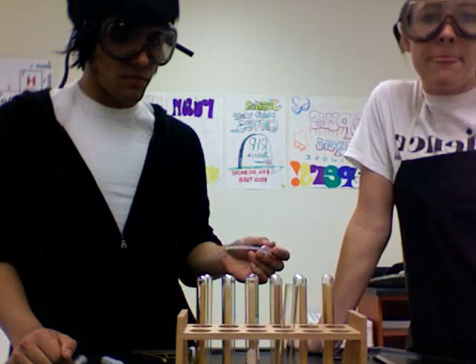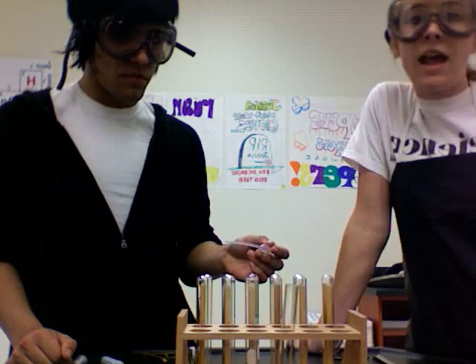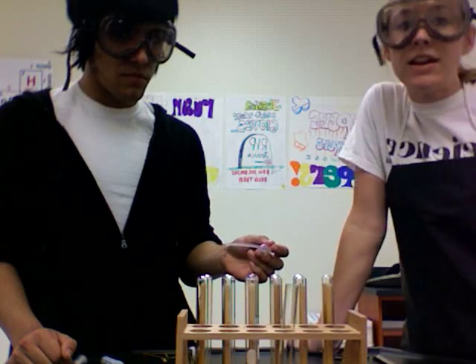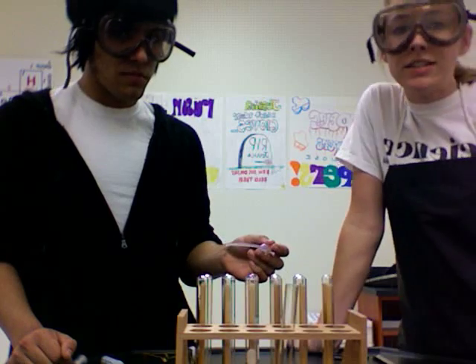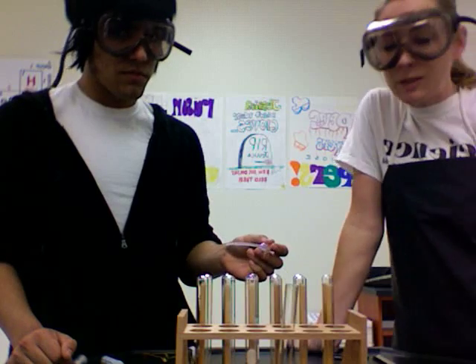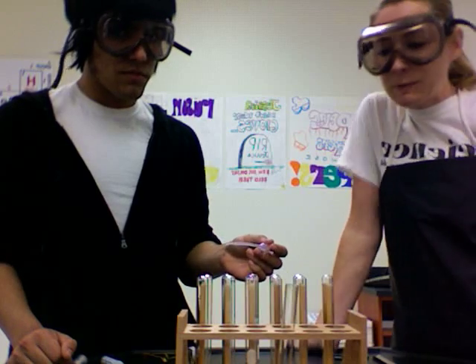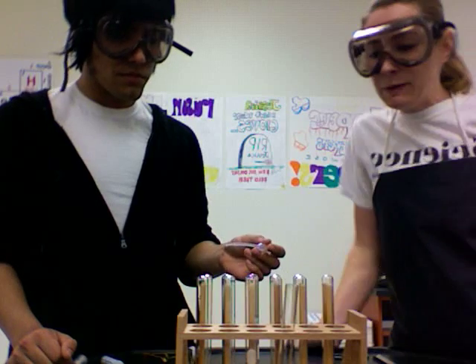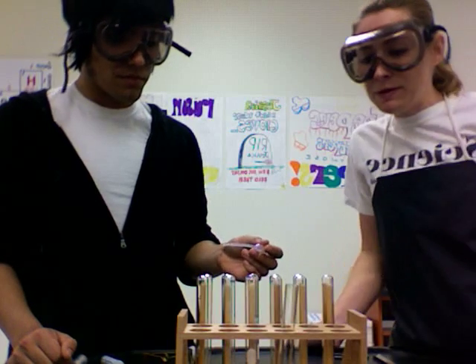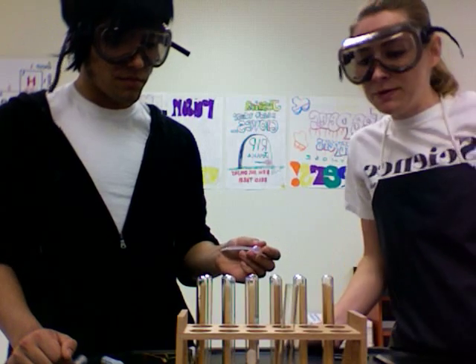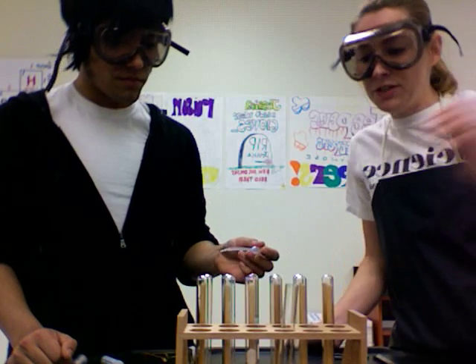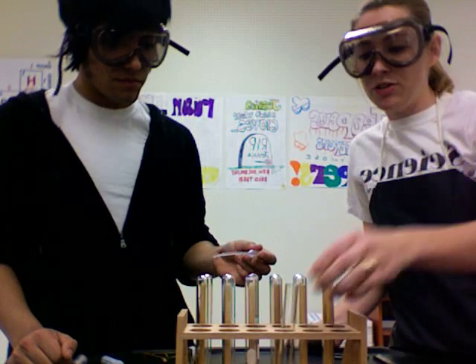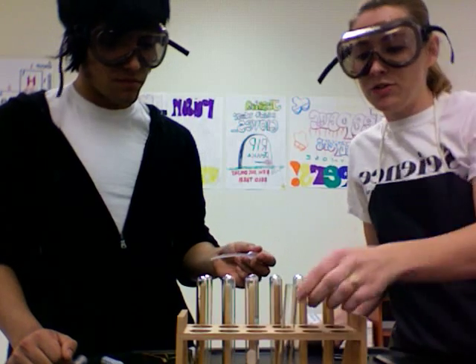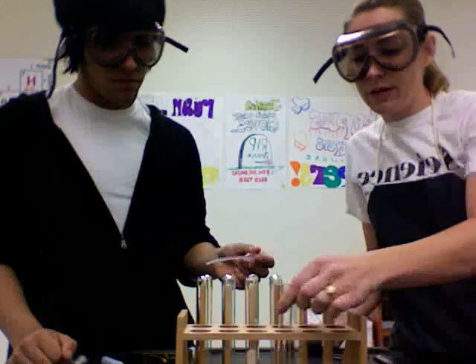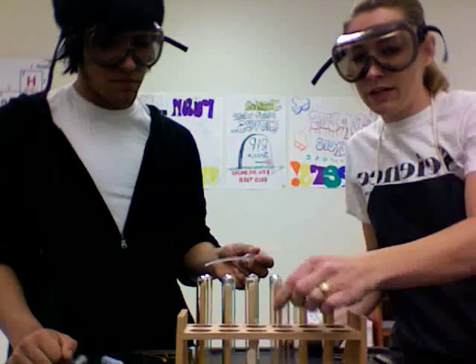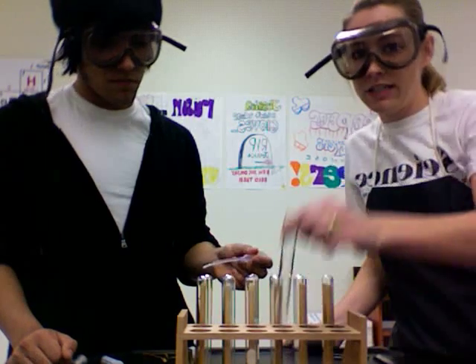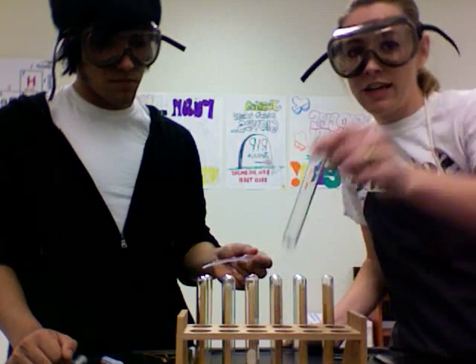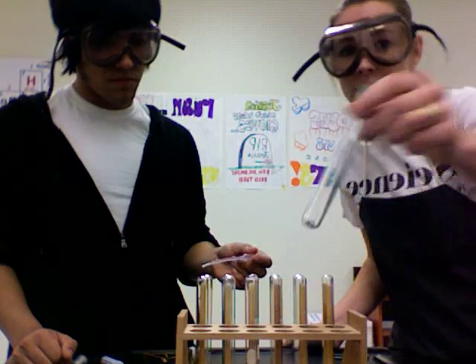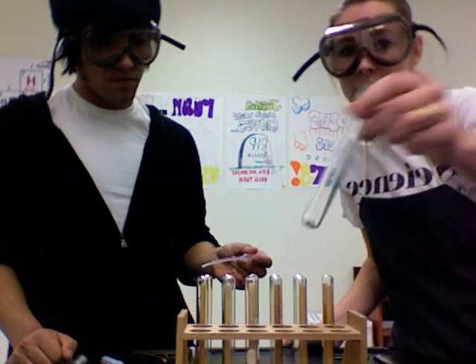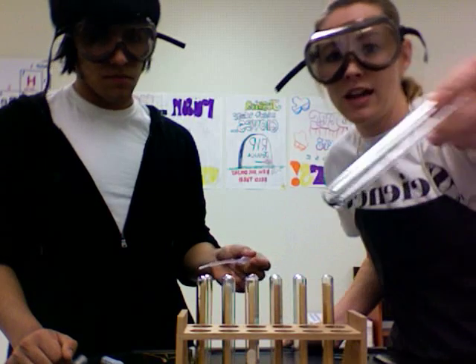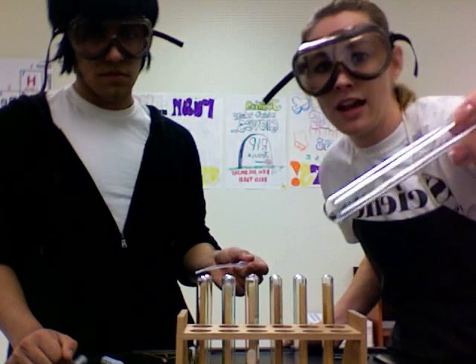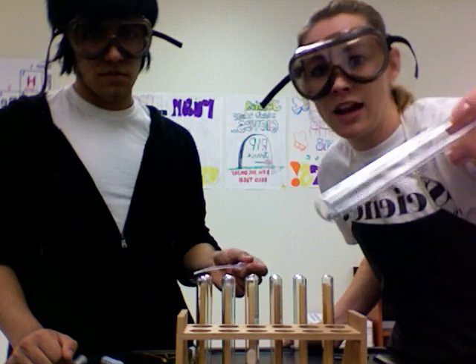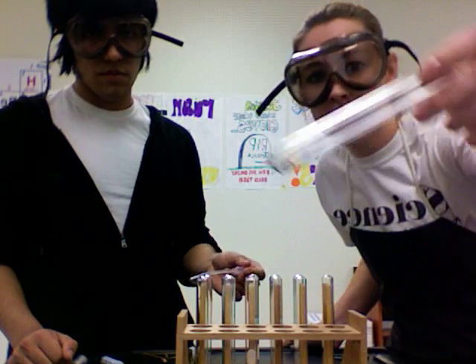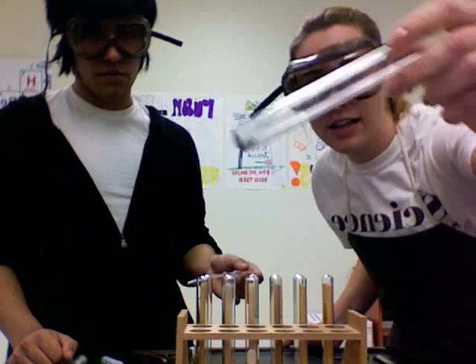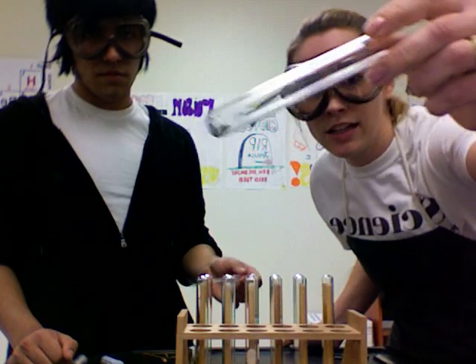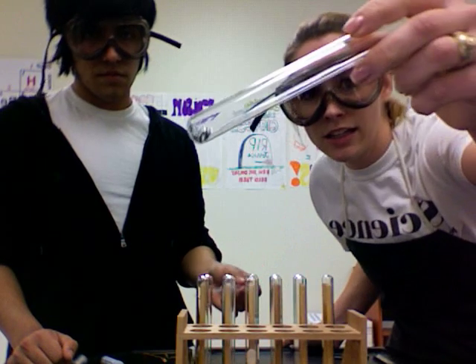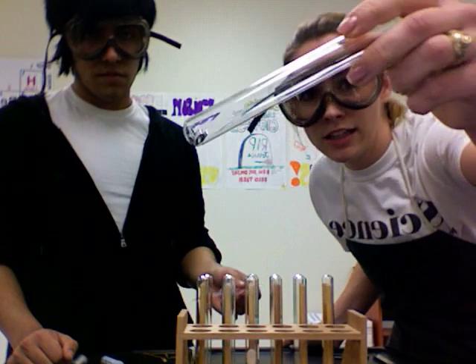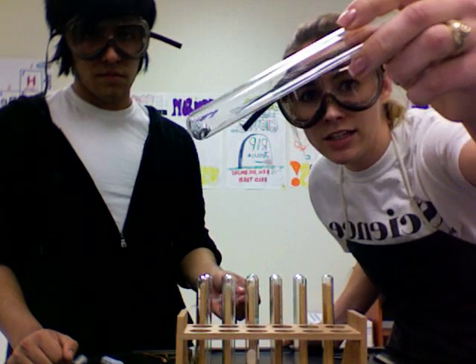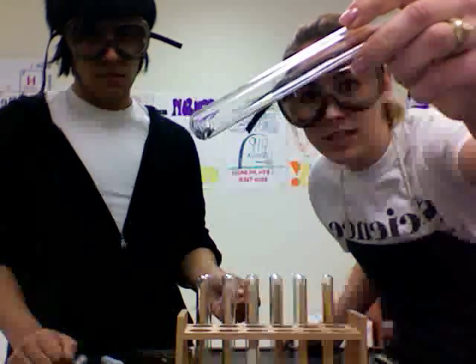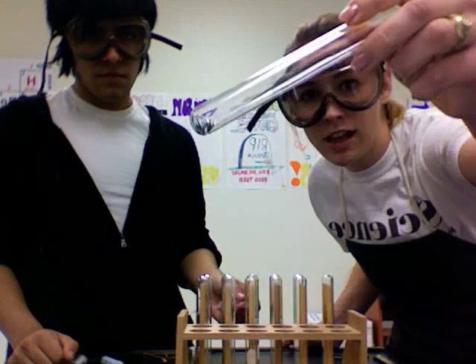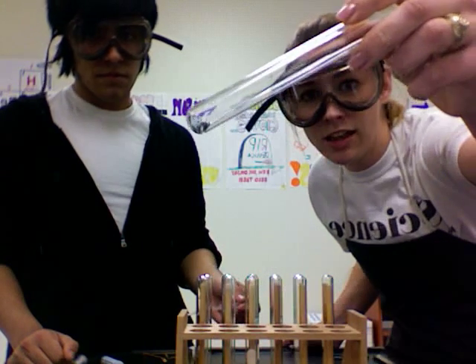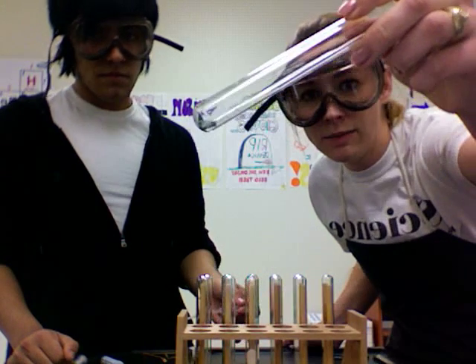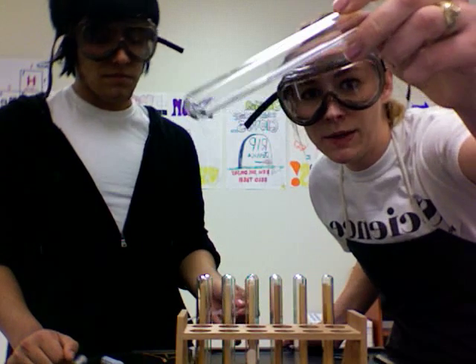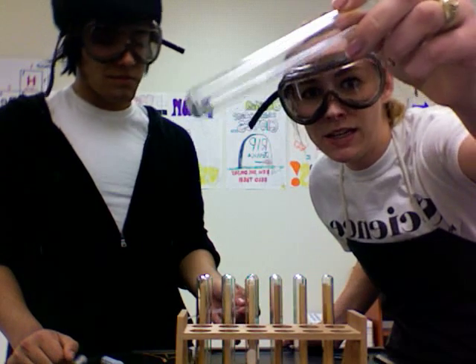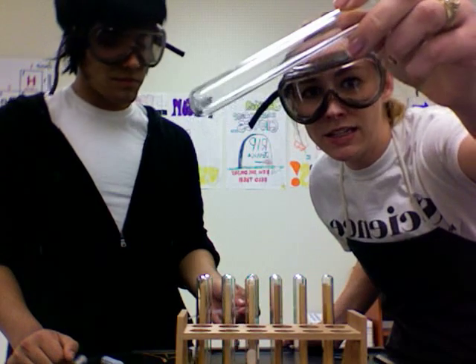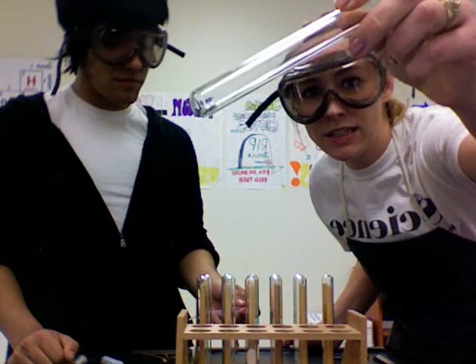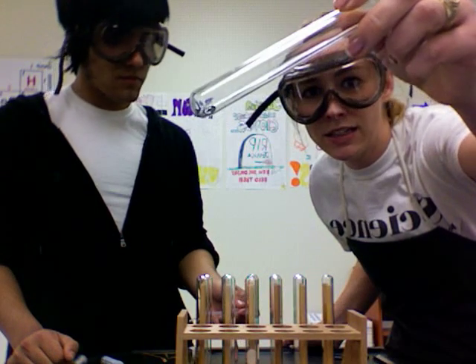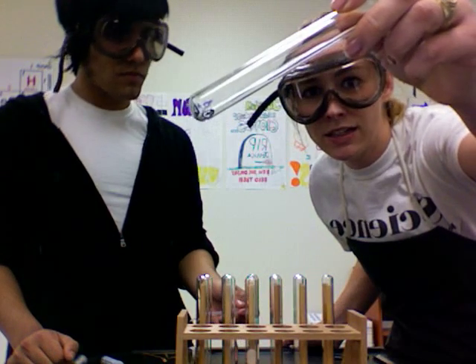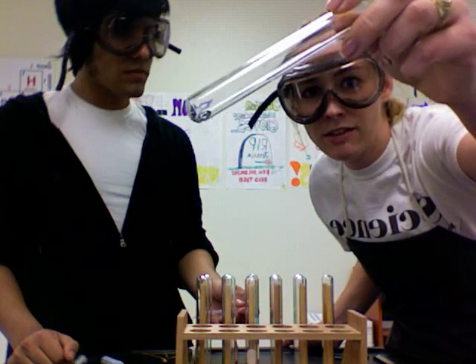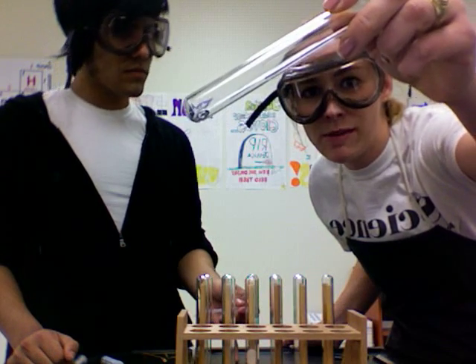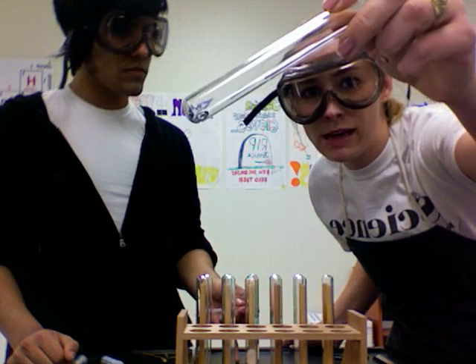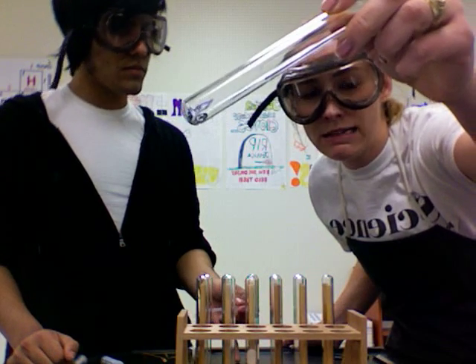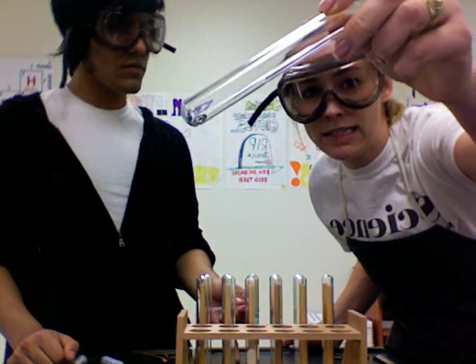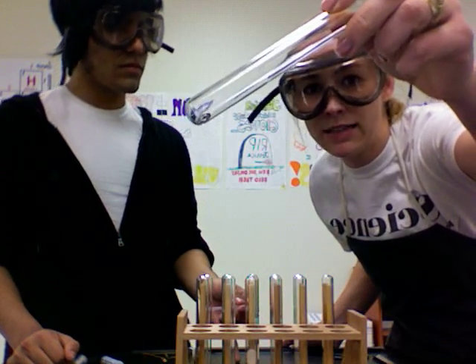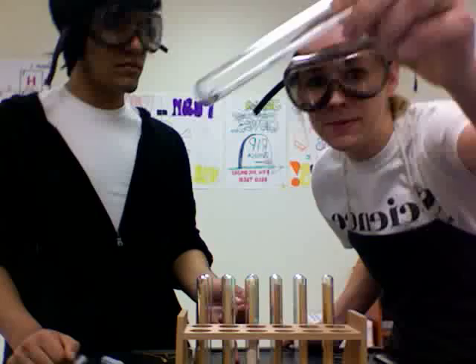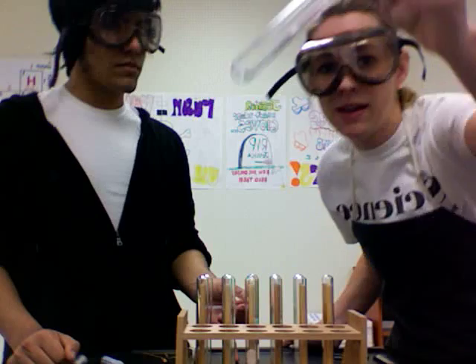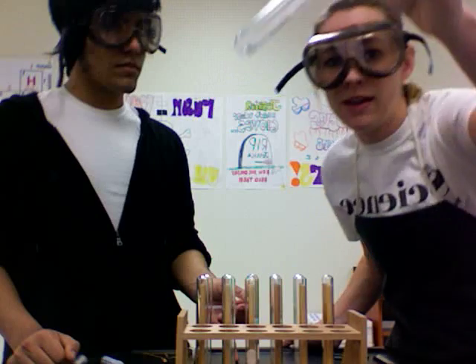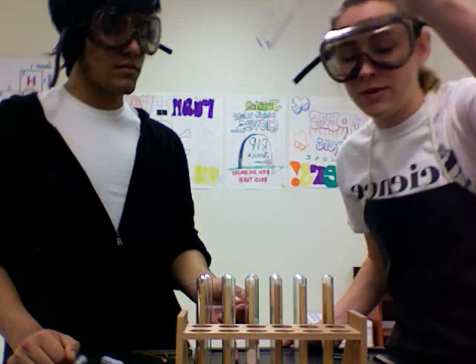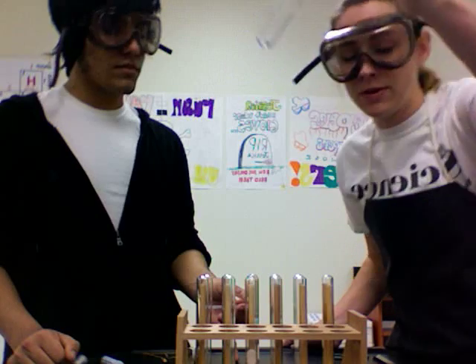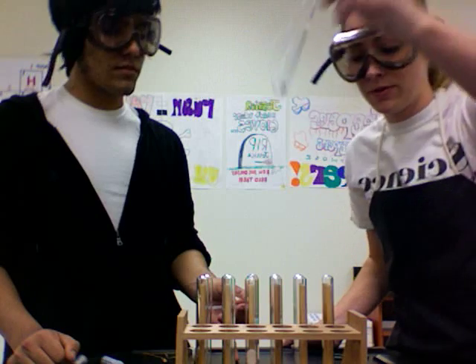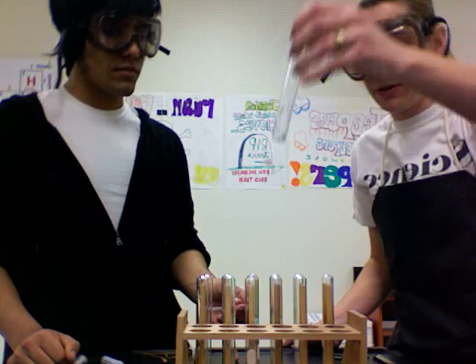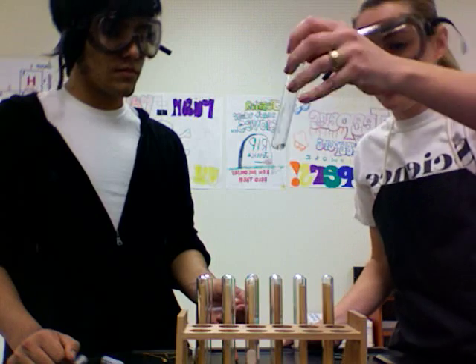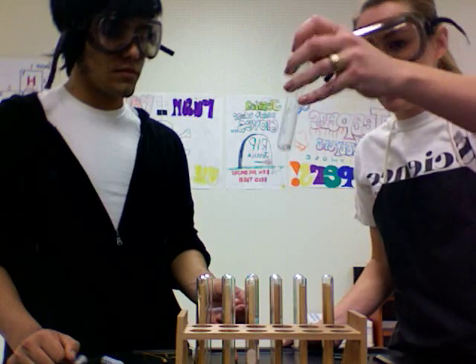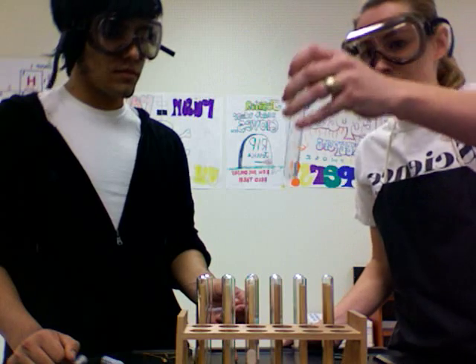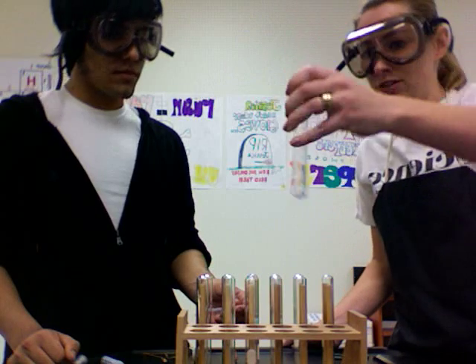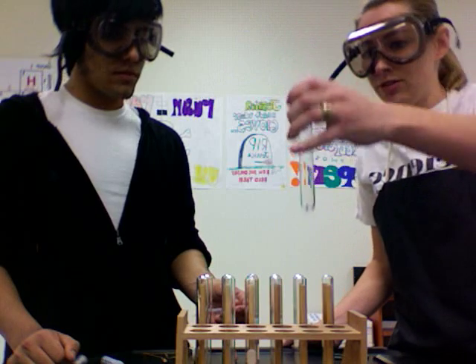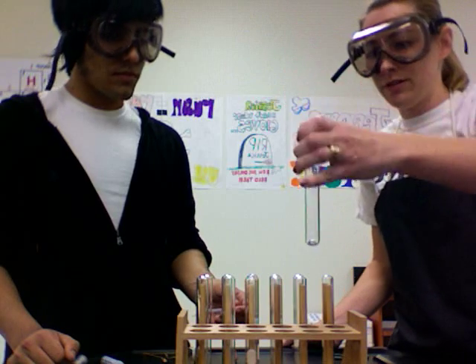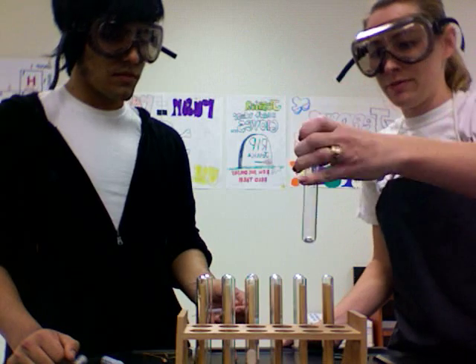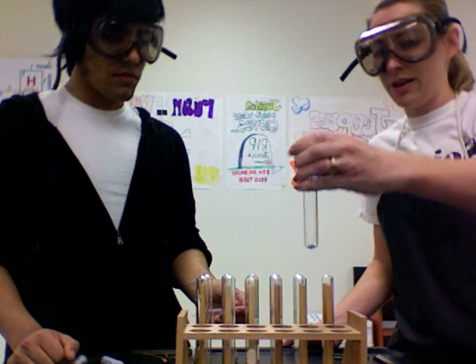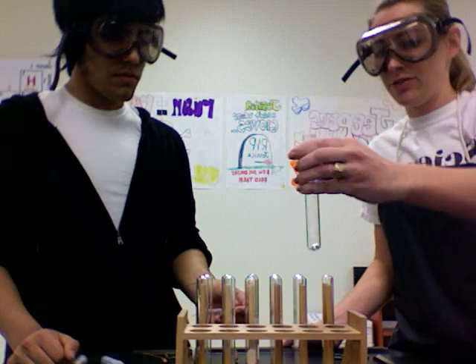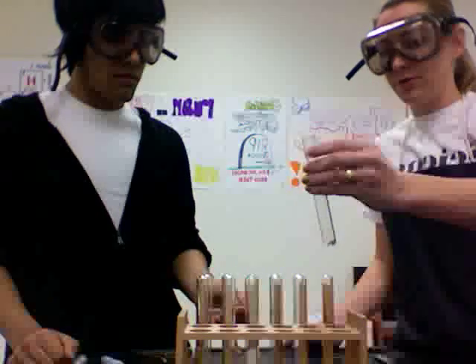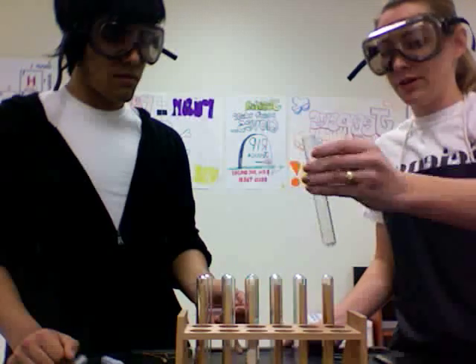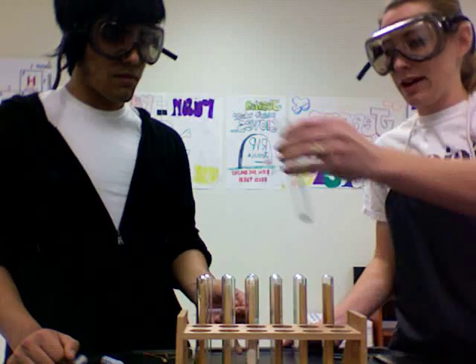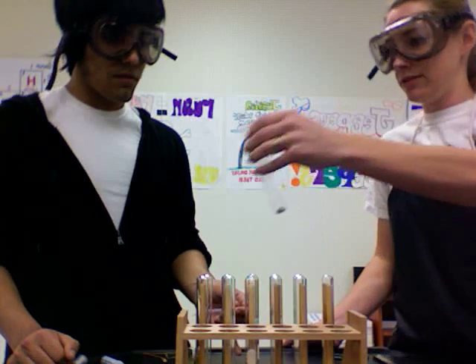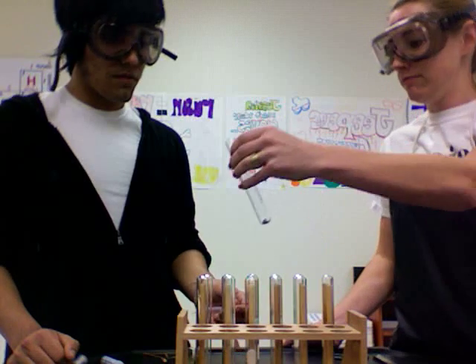Alright, so experiment number two. We're going to take a little solid piece of magnesium and we're going to add to it some hydrochloric acid.